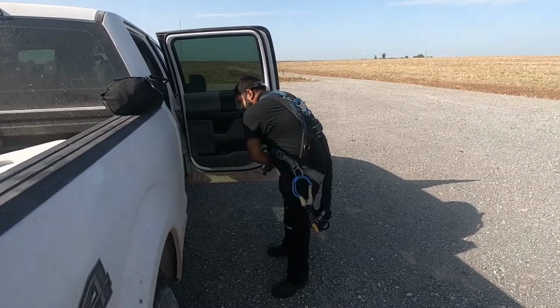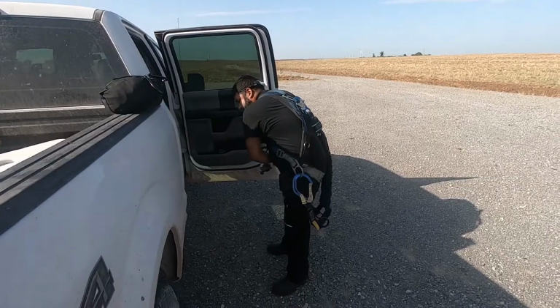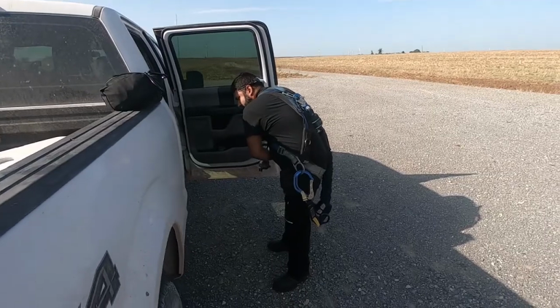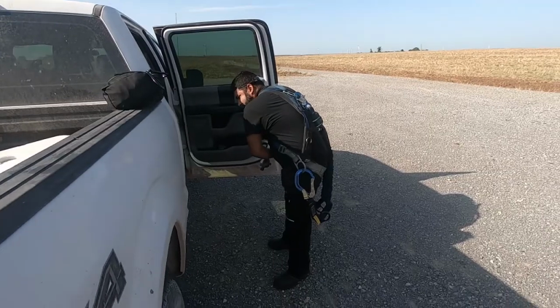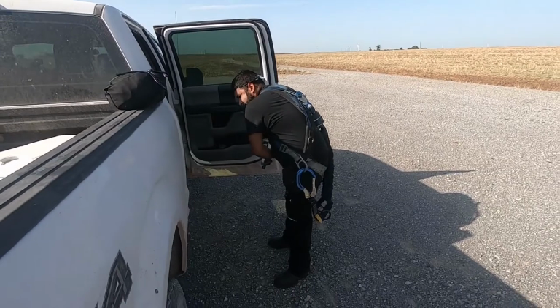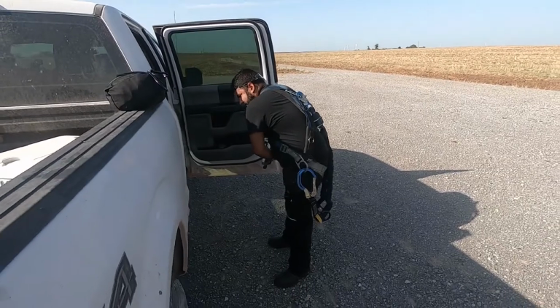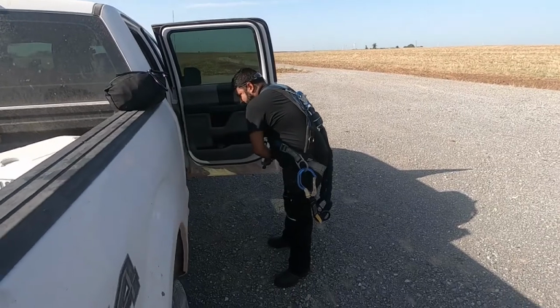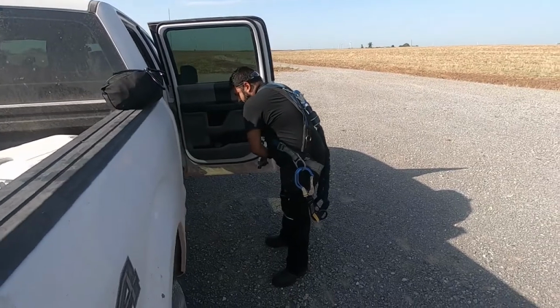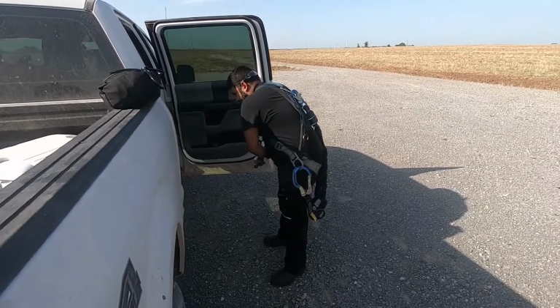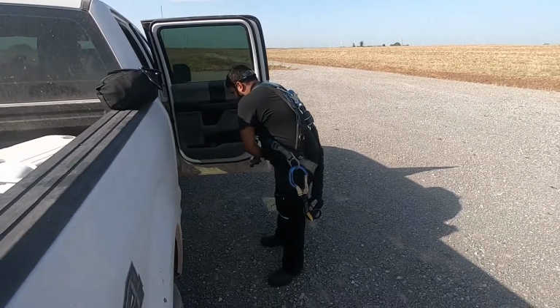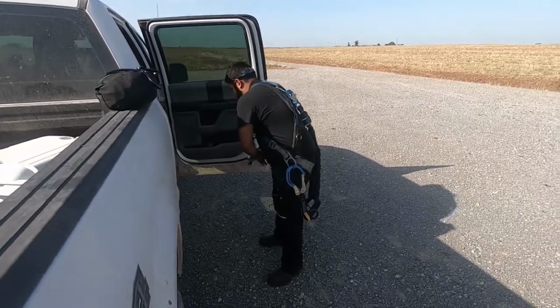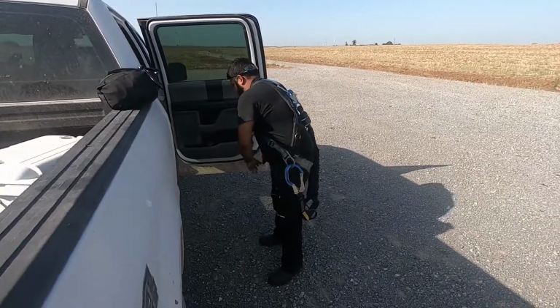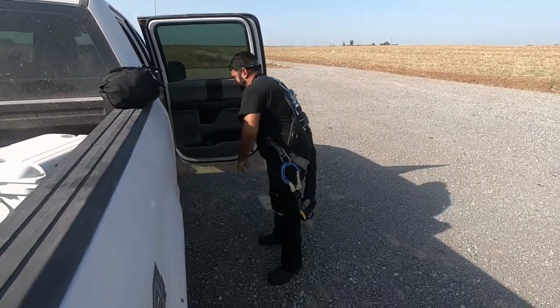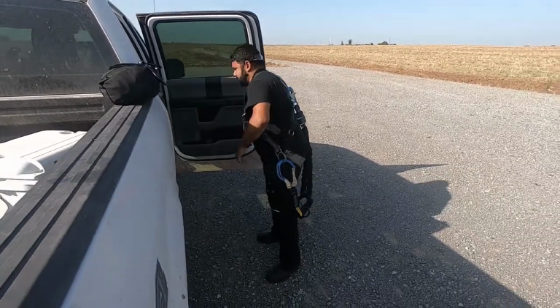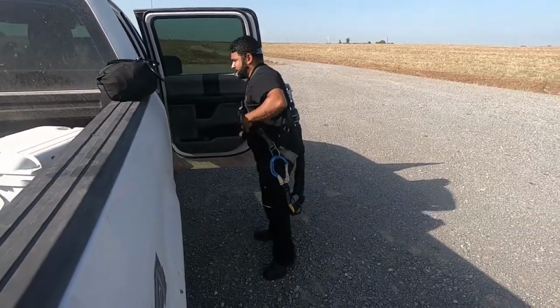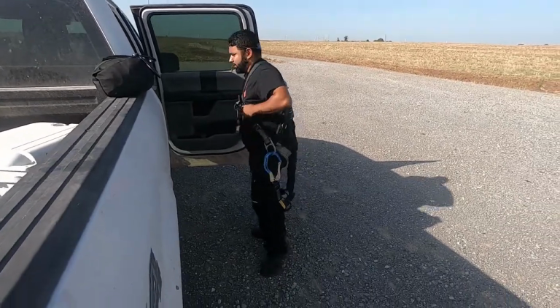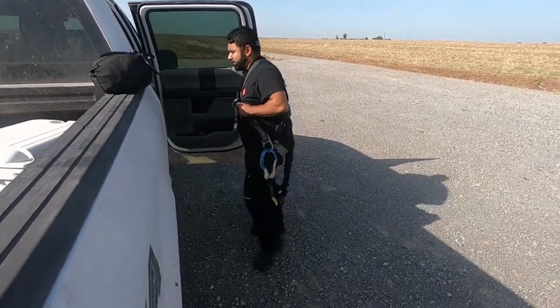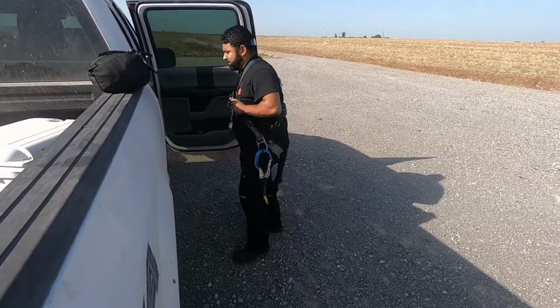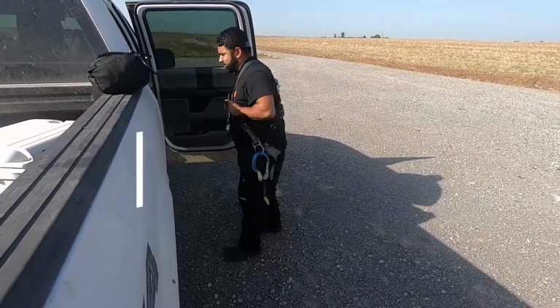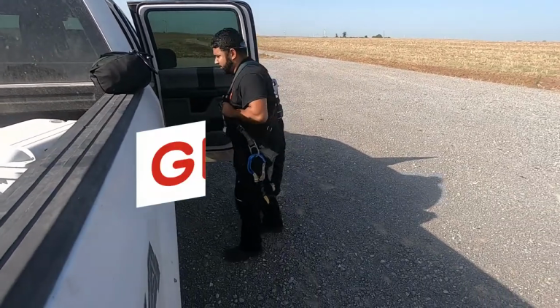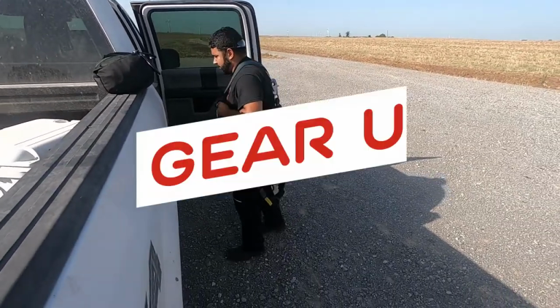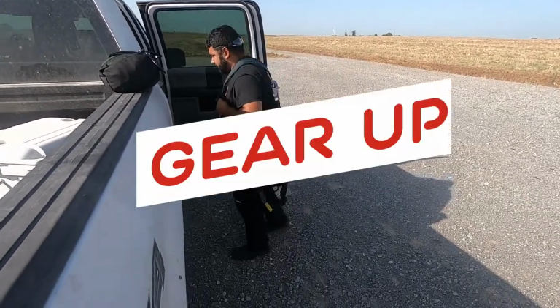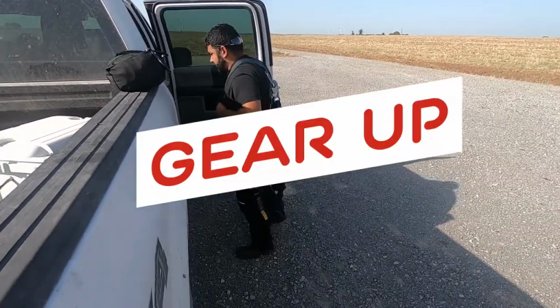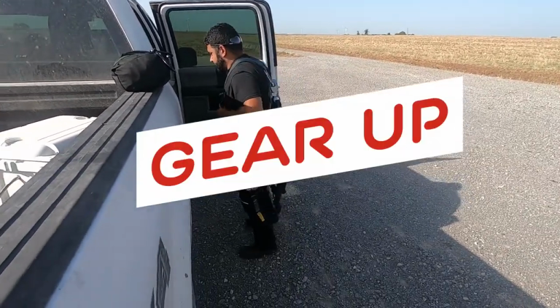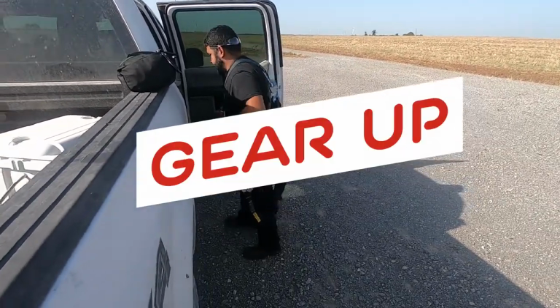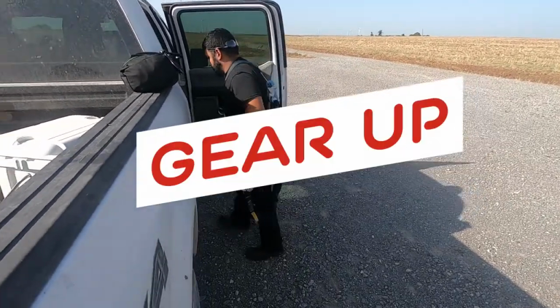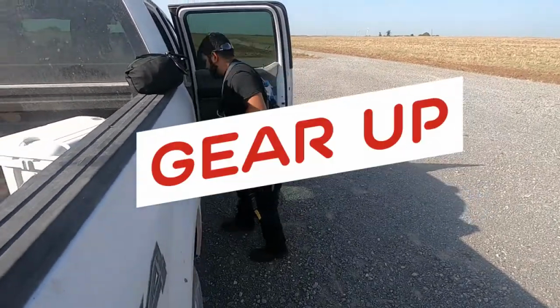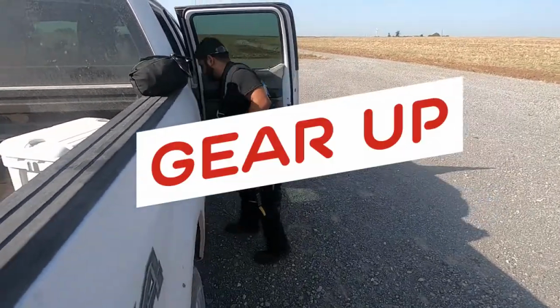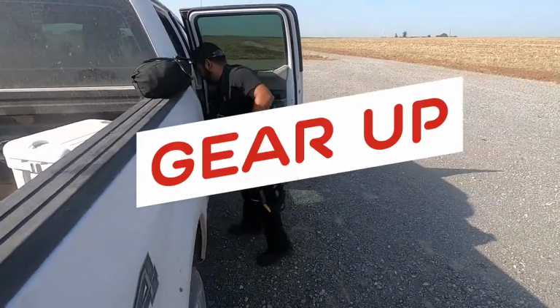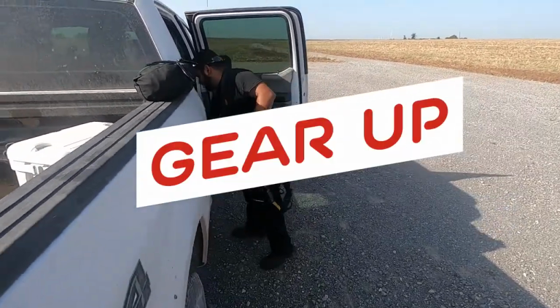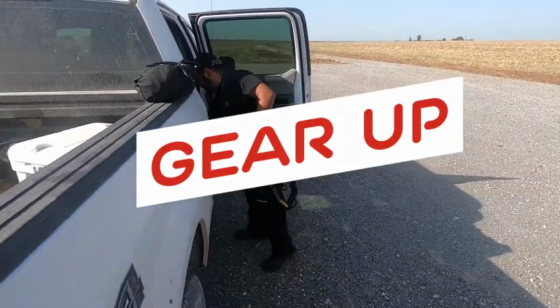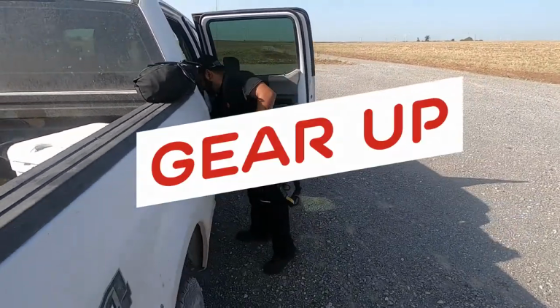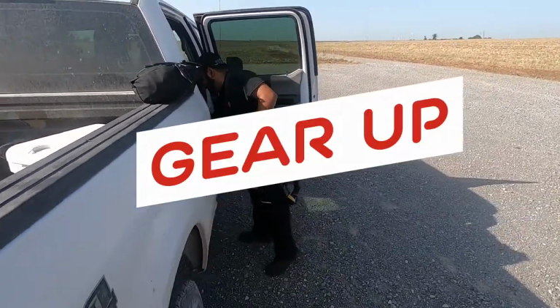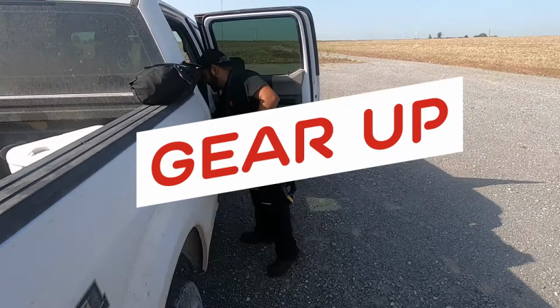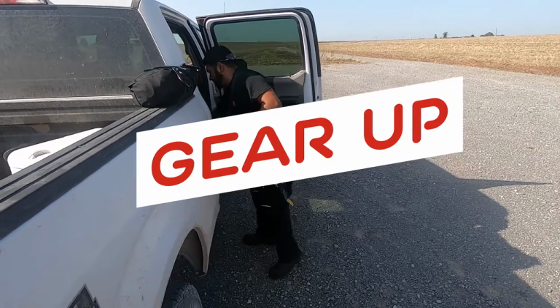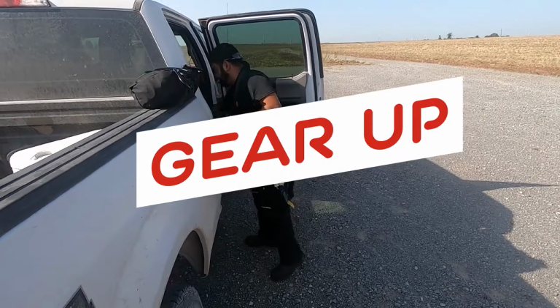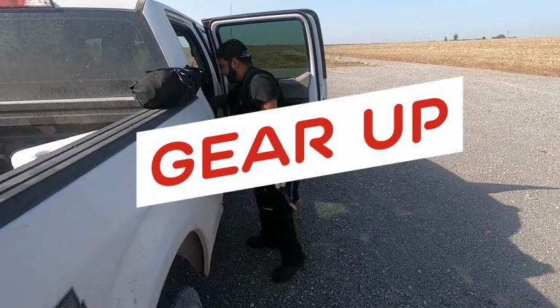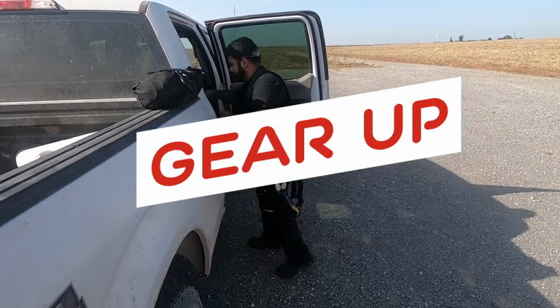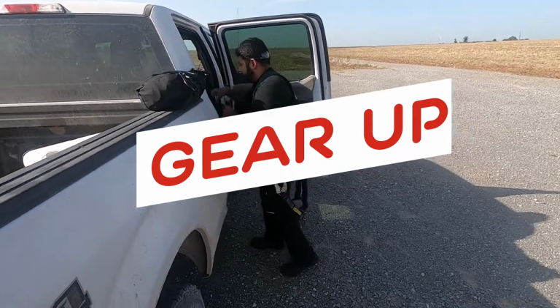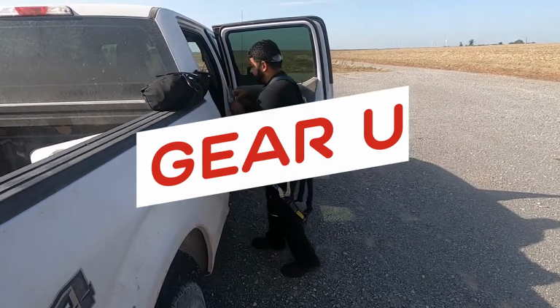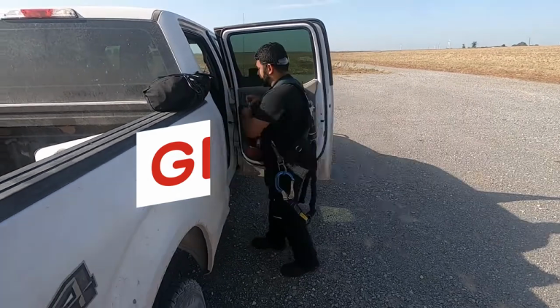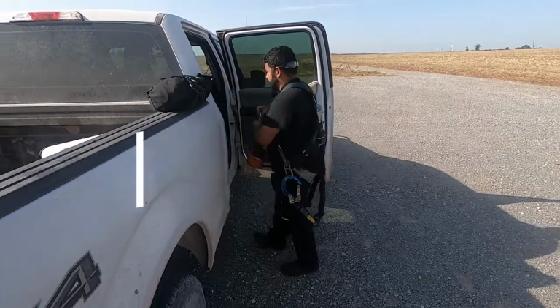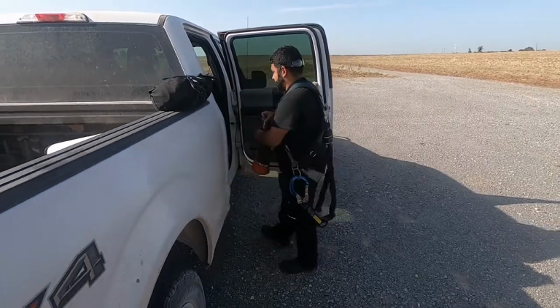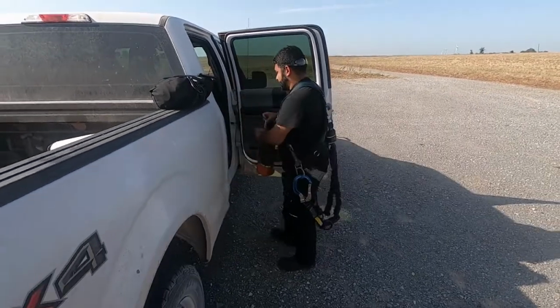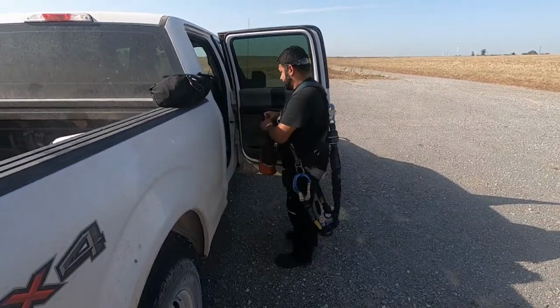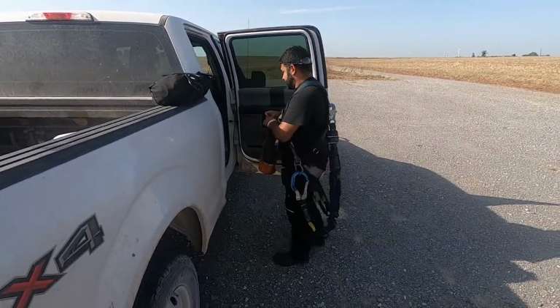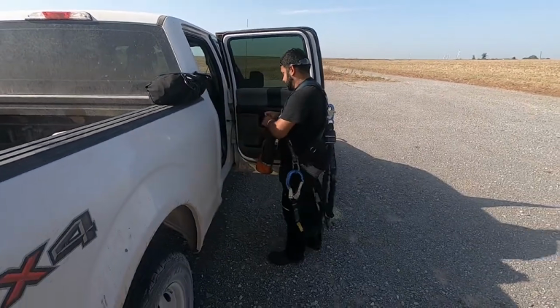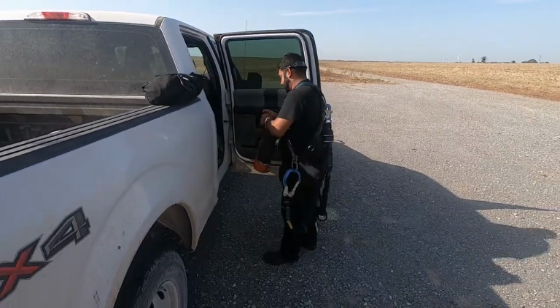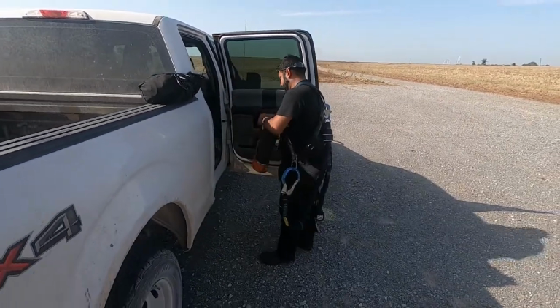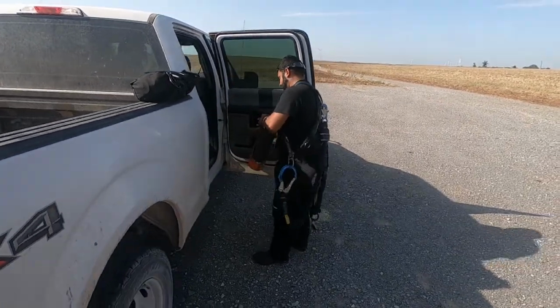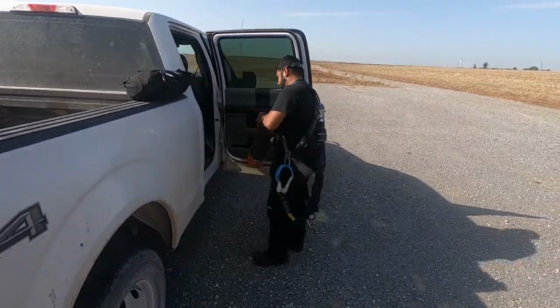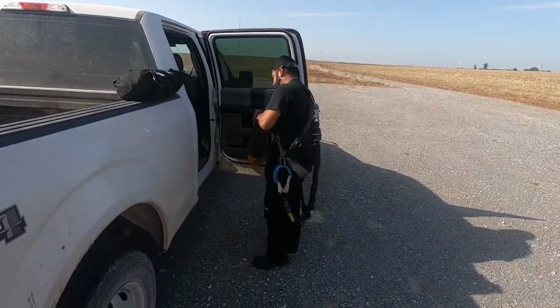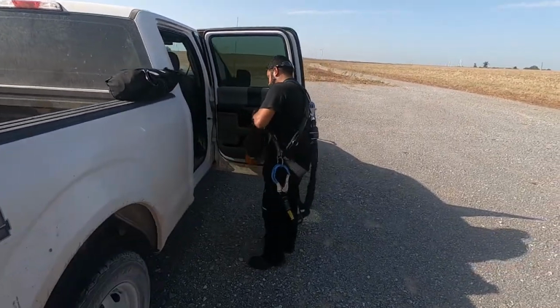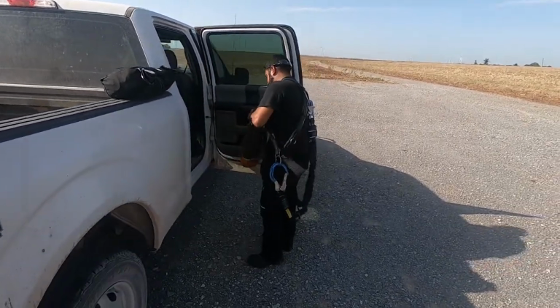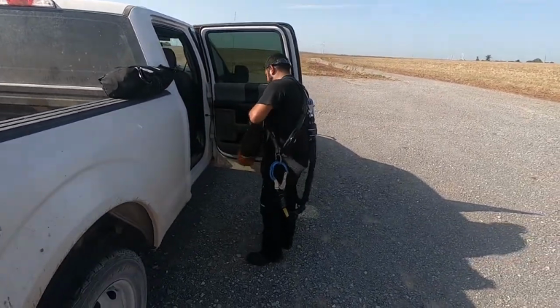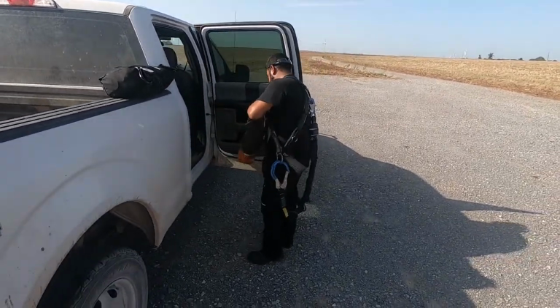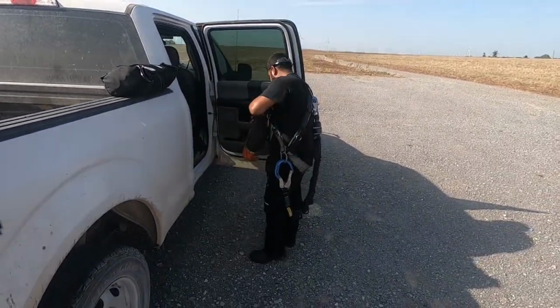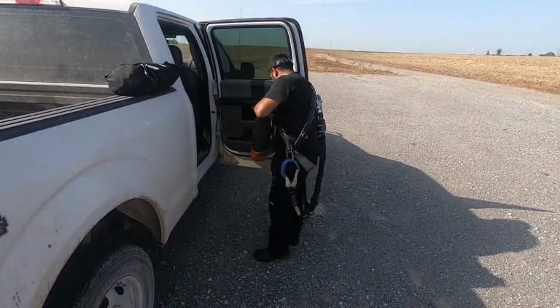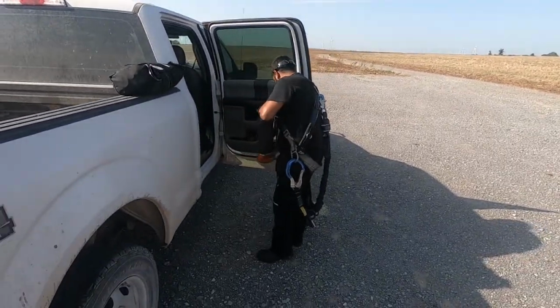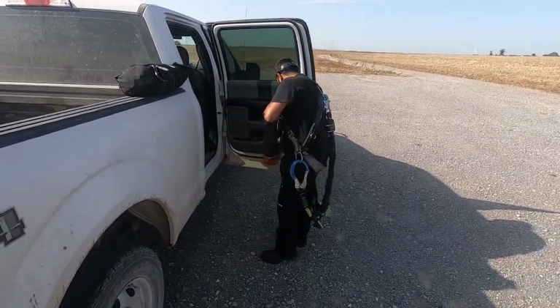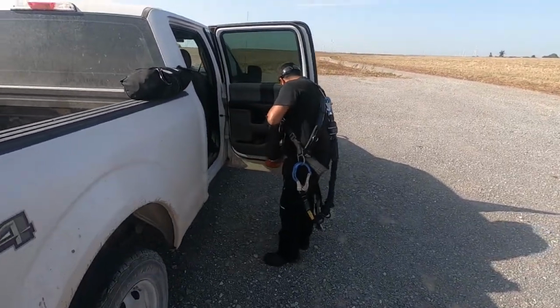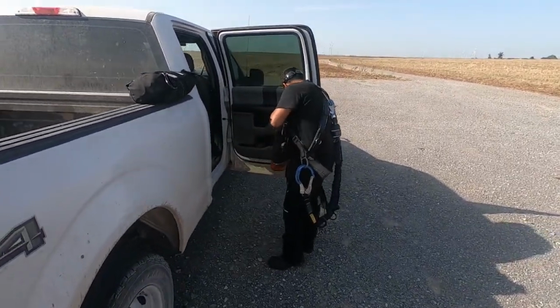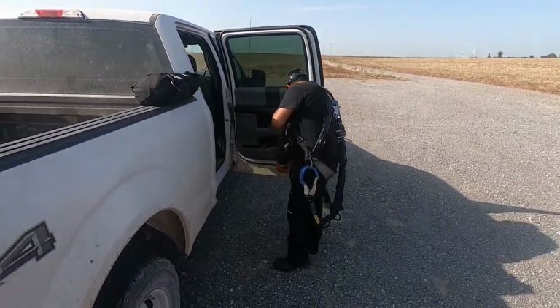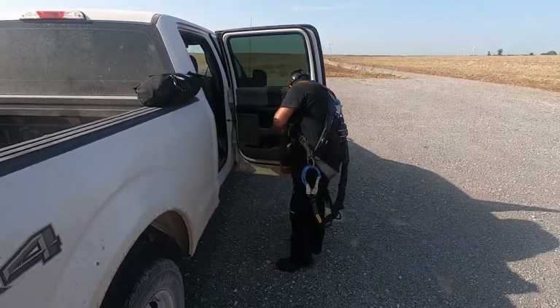One of our technicians, Mr. Robert, is preparing for the day for his climb by harnessing up and getting all his gear on.